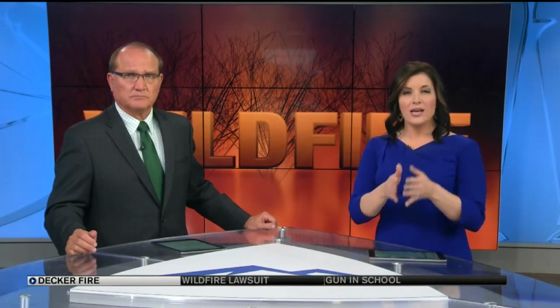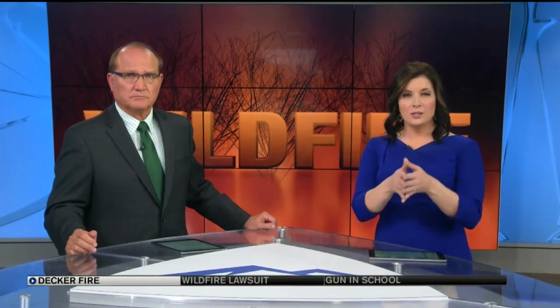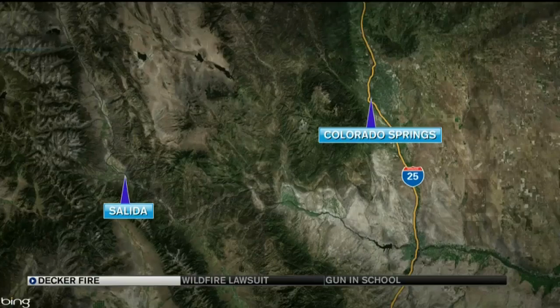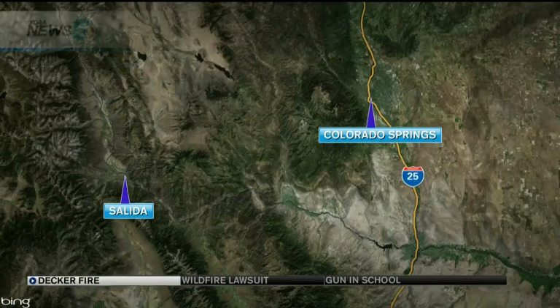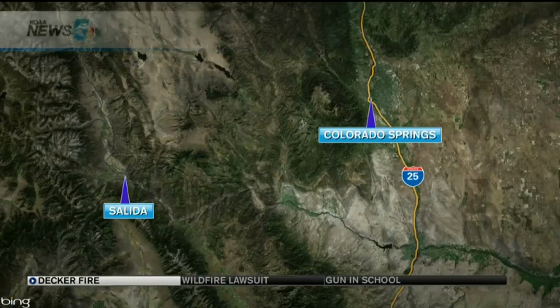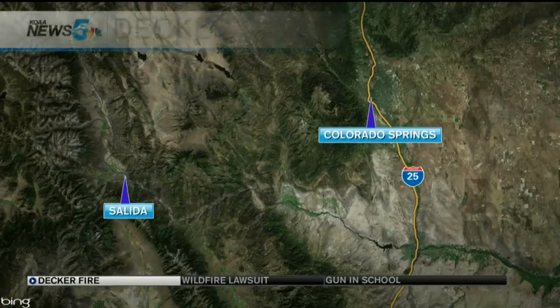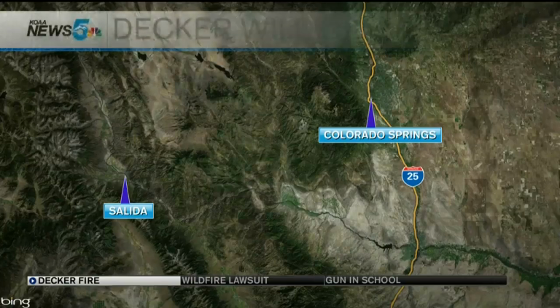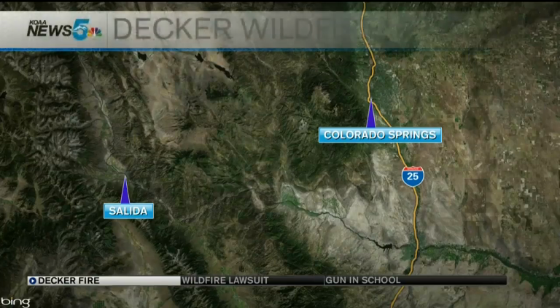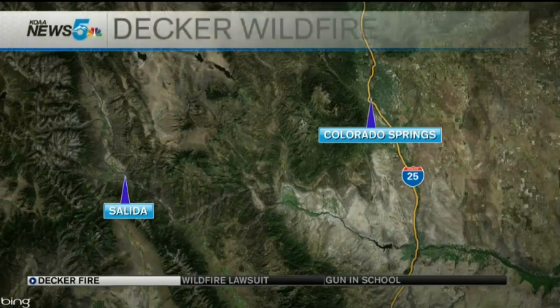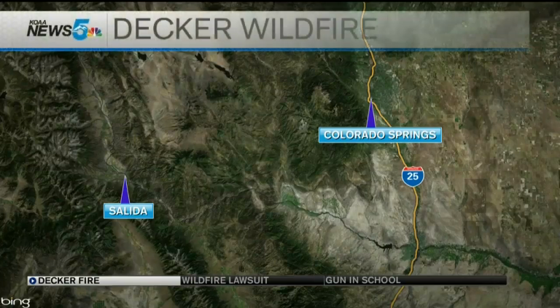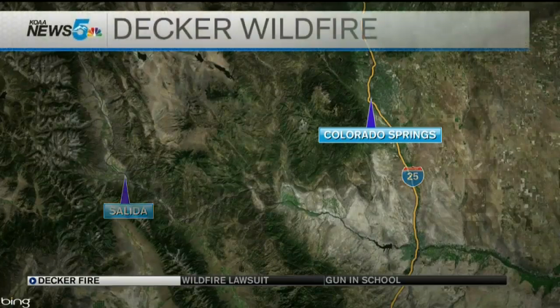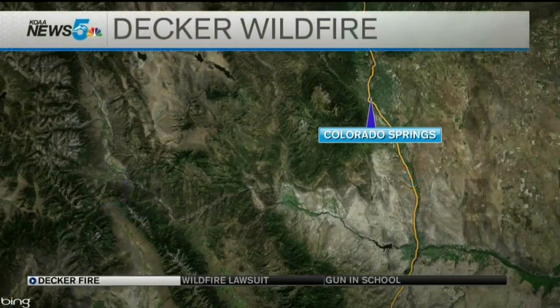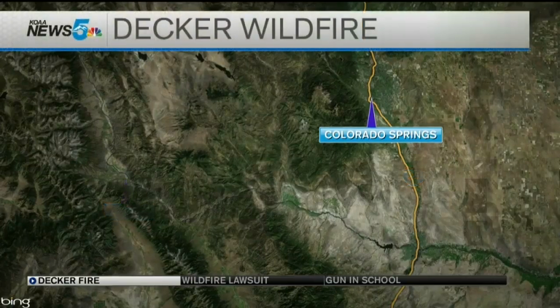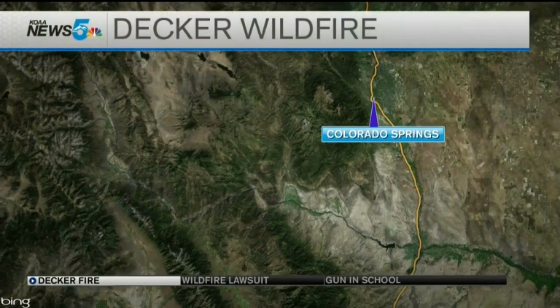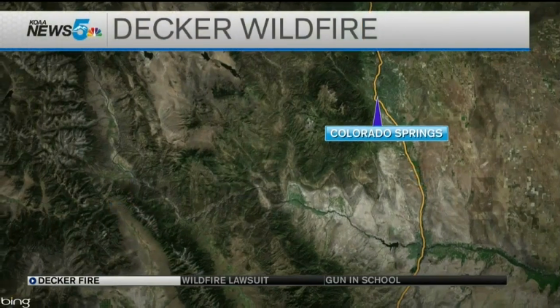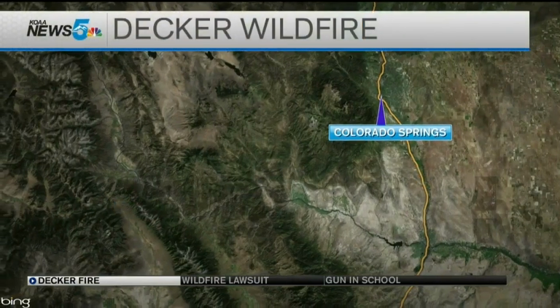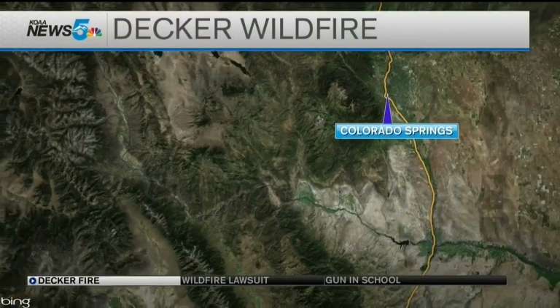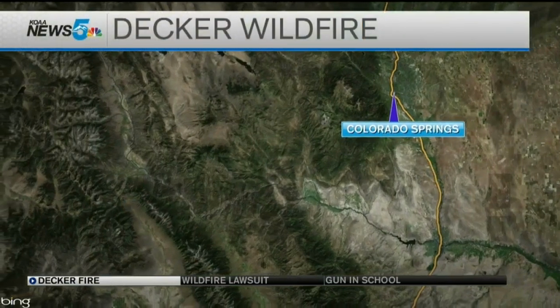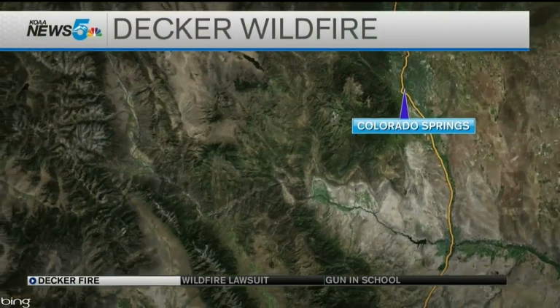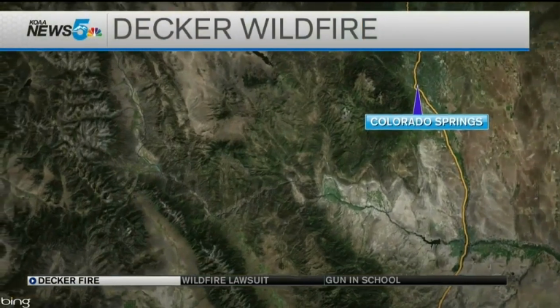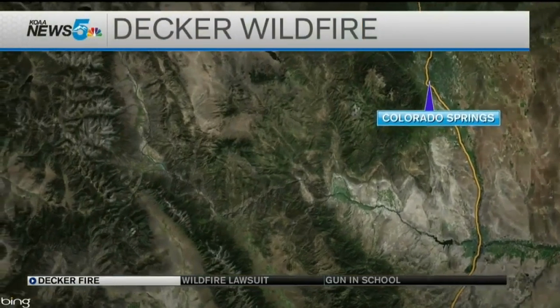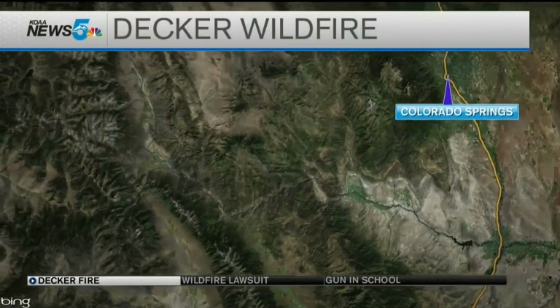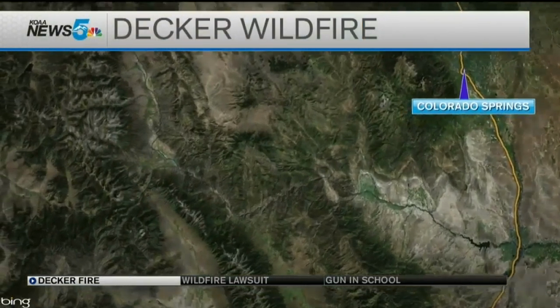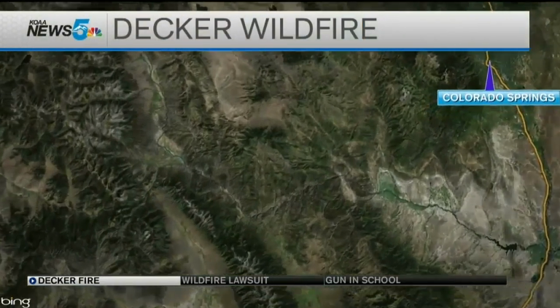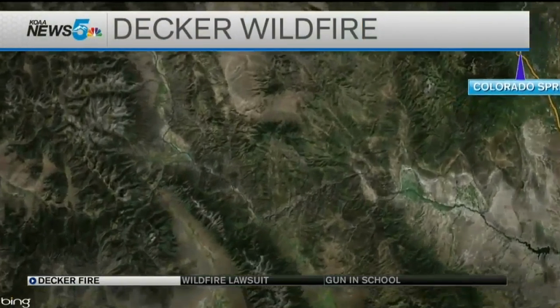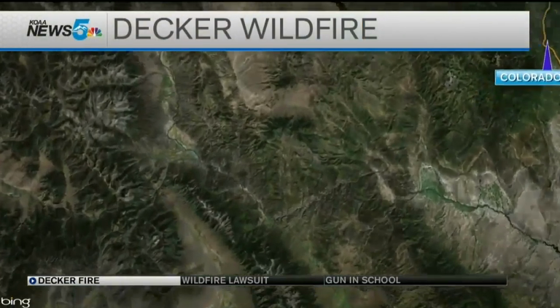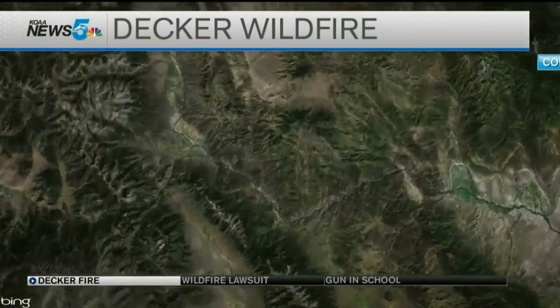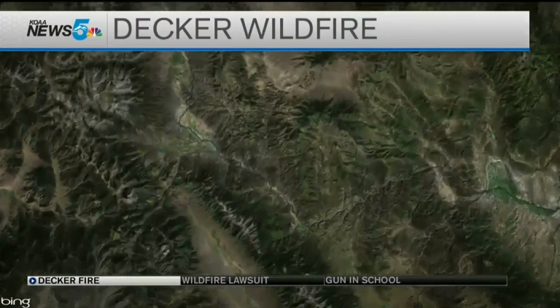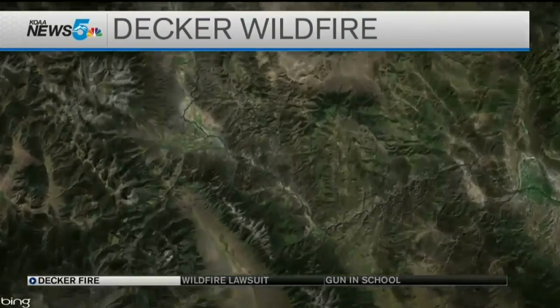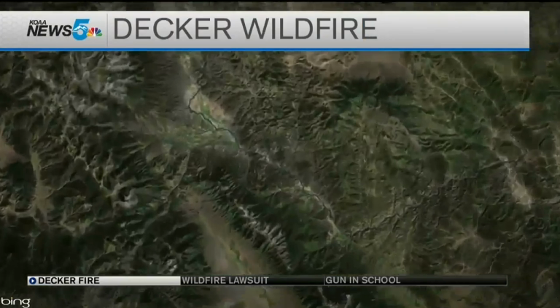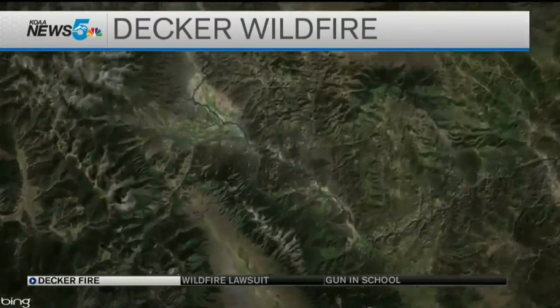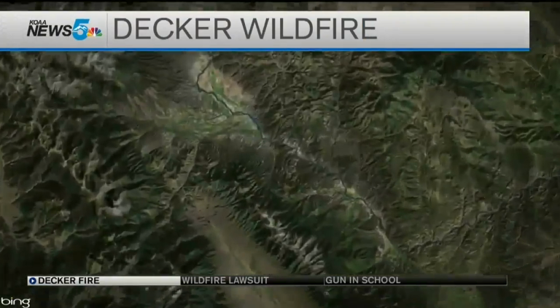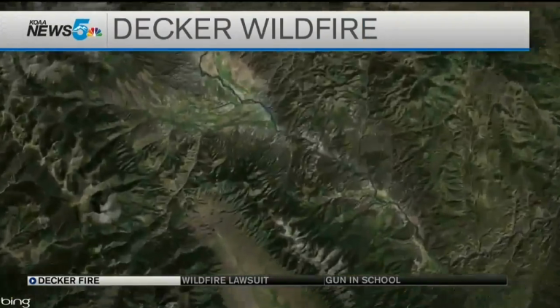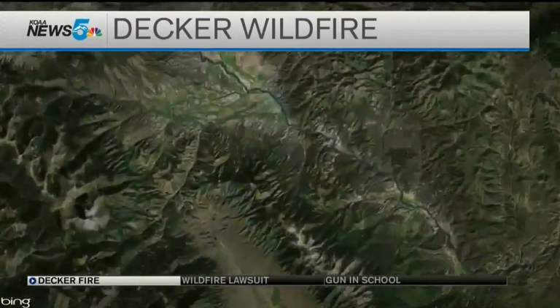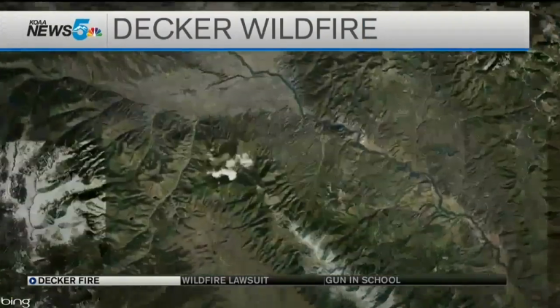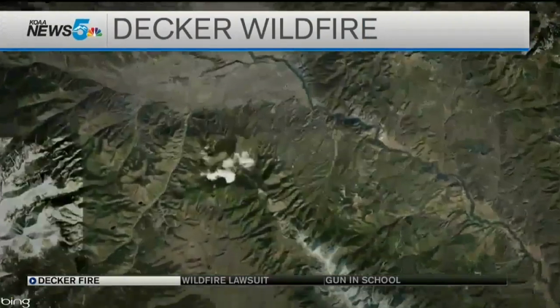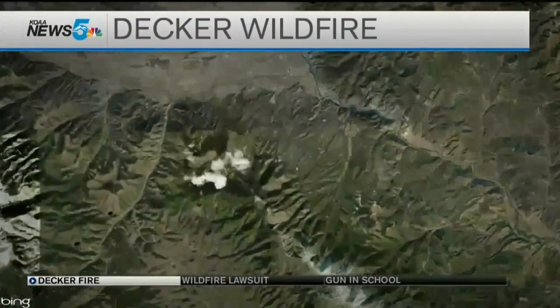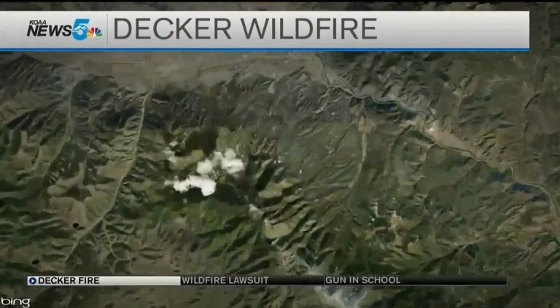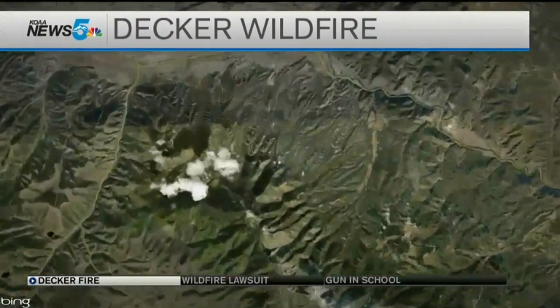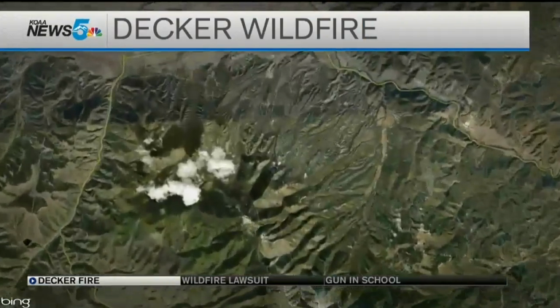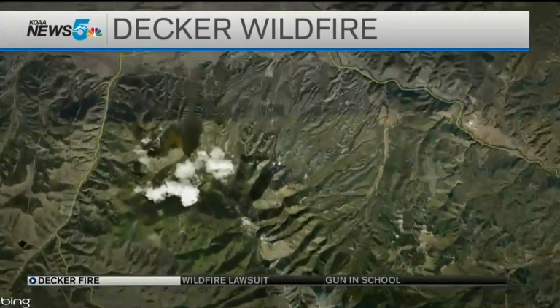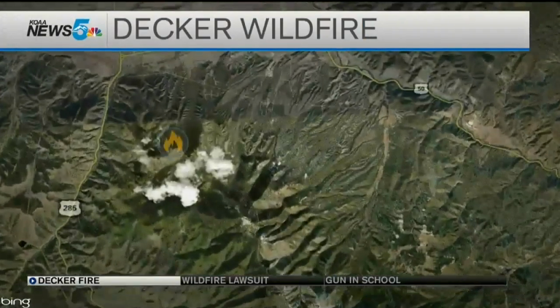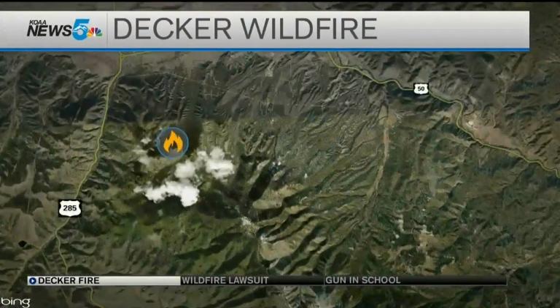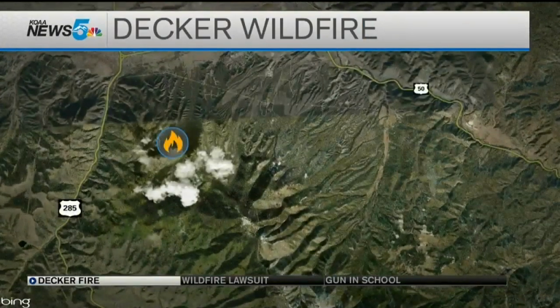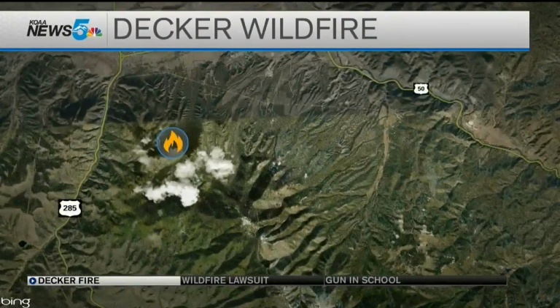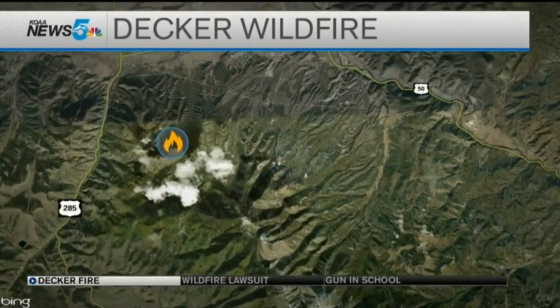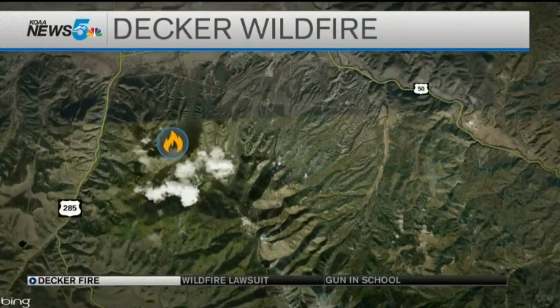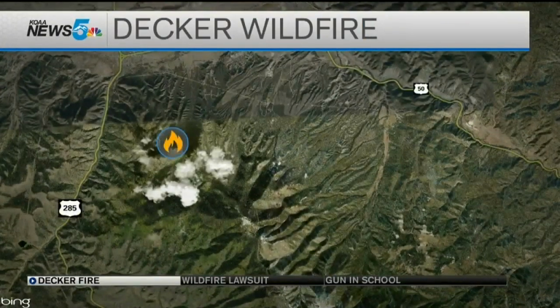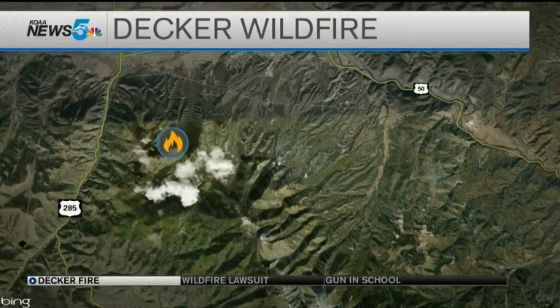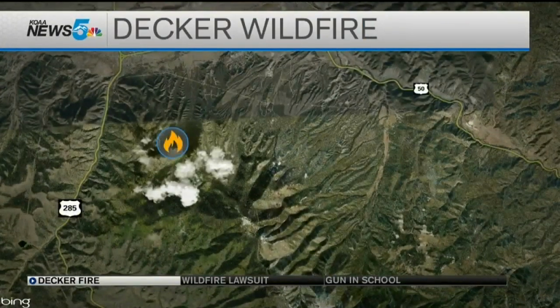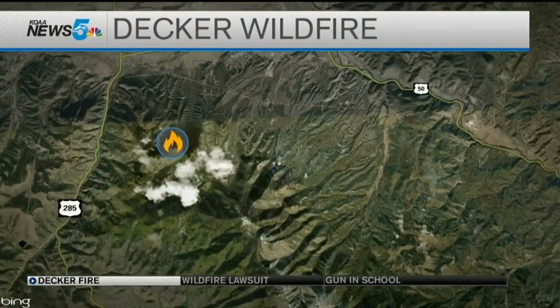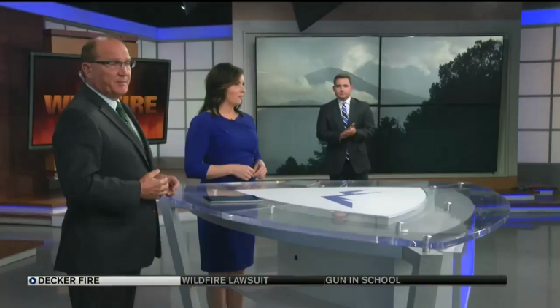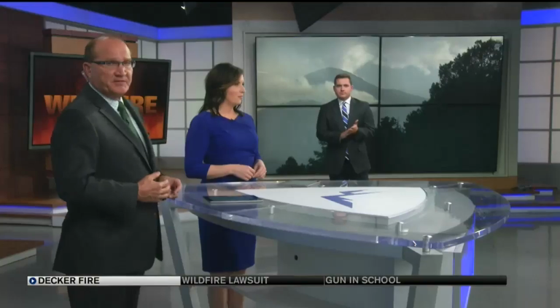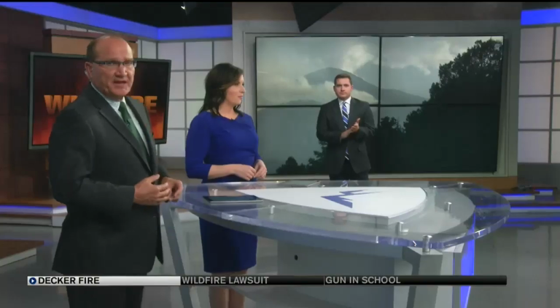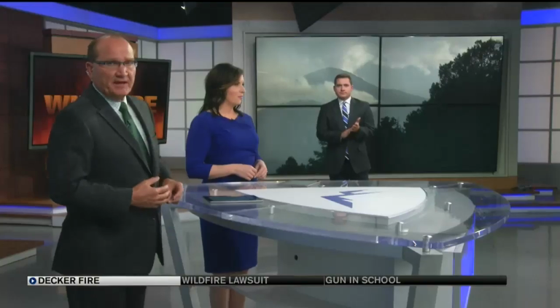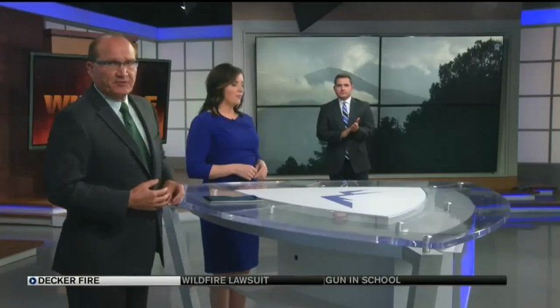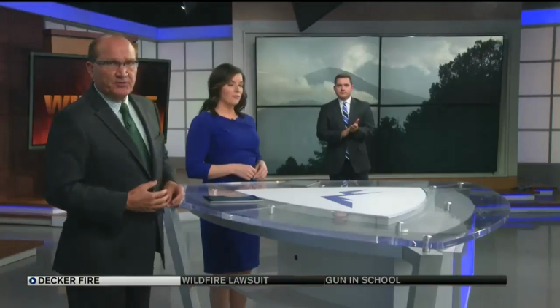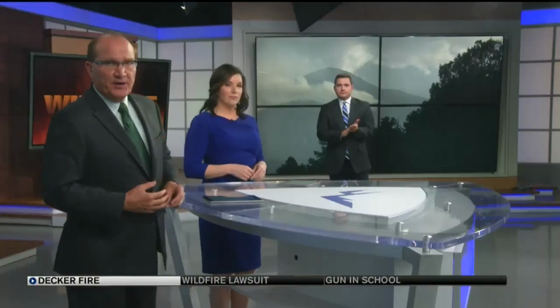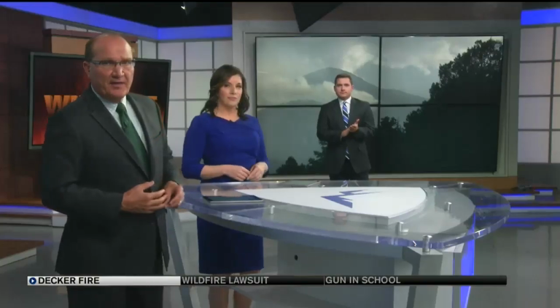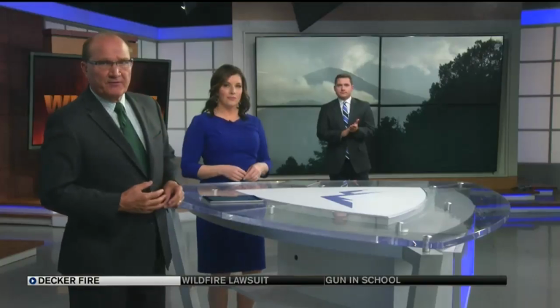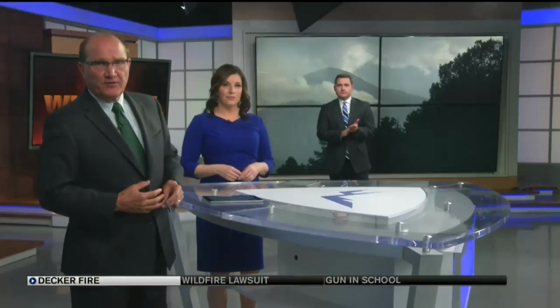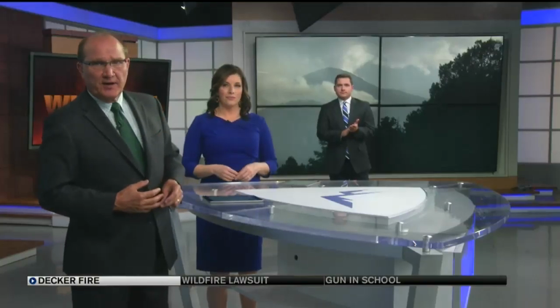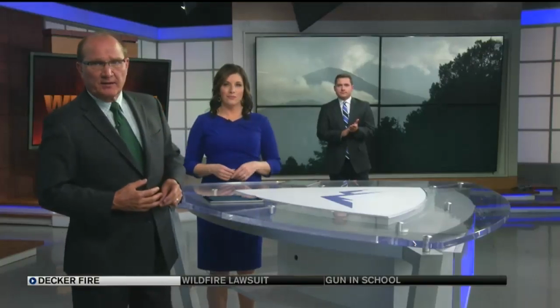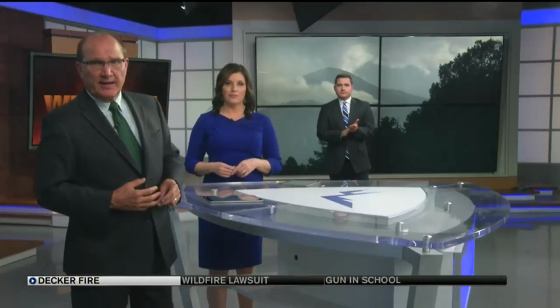It's burning right now on Simmons Peak — about nine miles south of Salida on federal land. Our Sam Kramer spent the afternoon on the fire line.